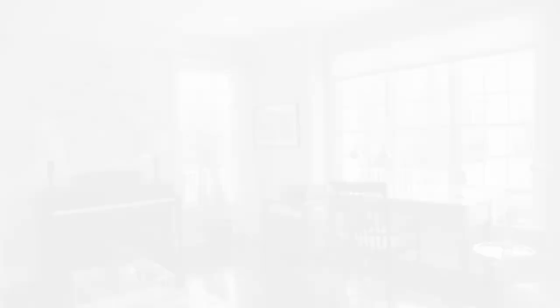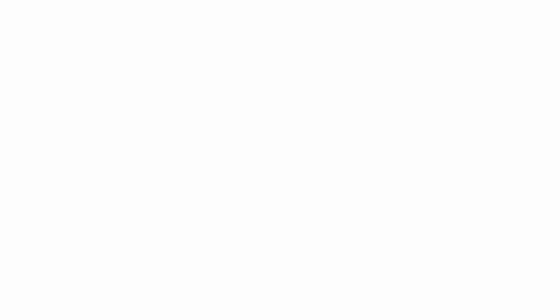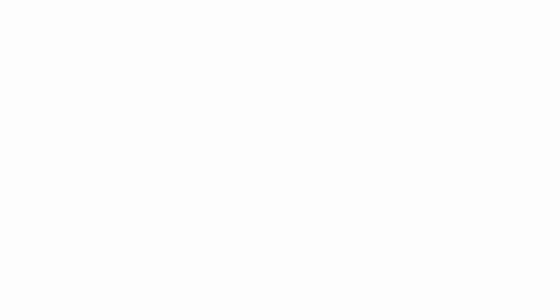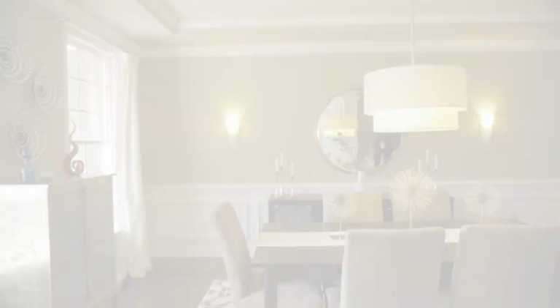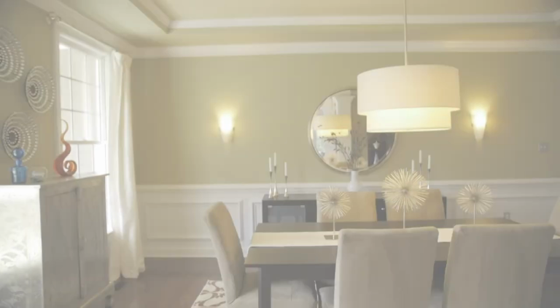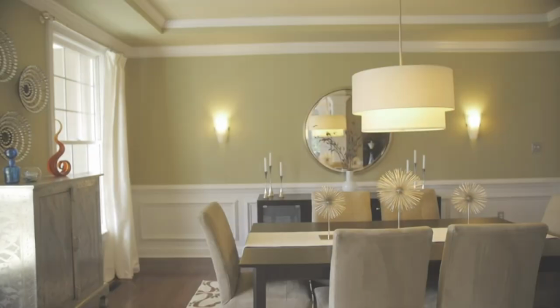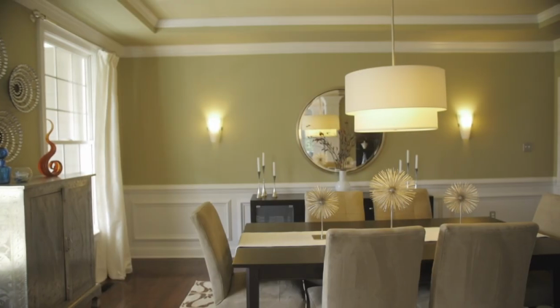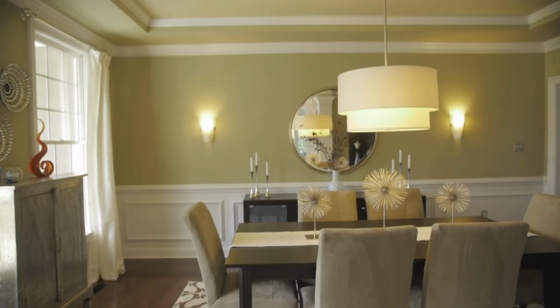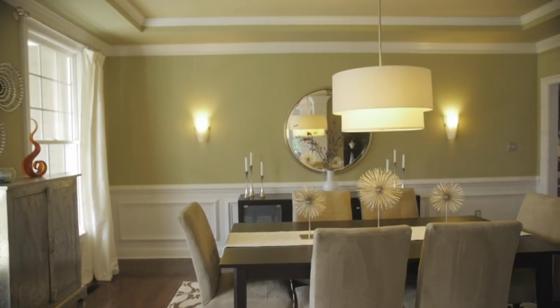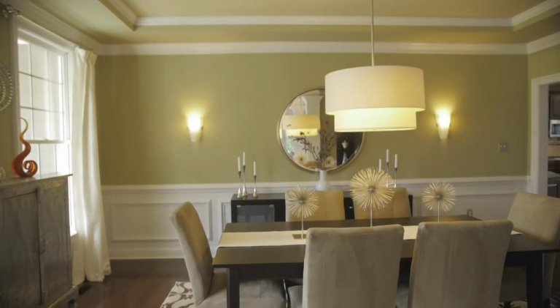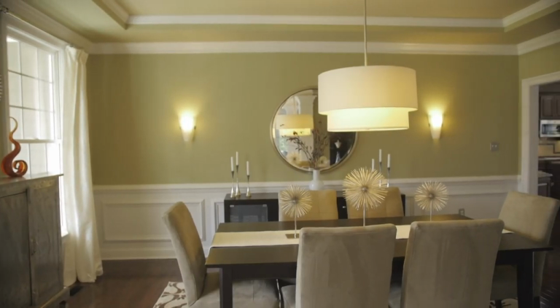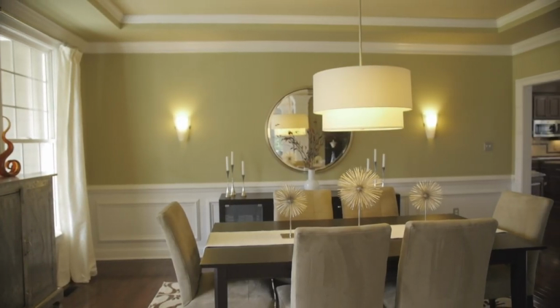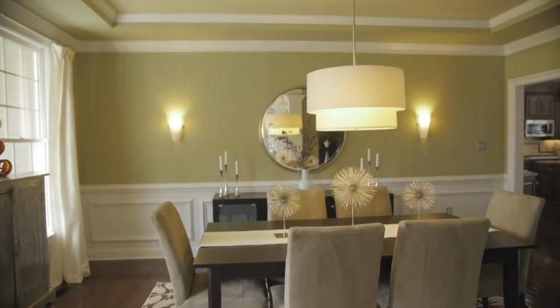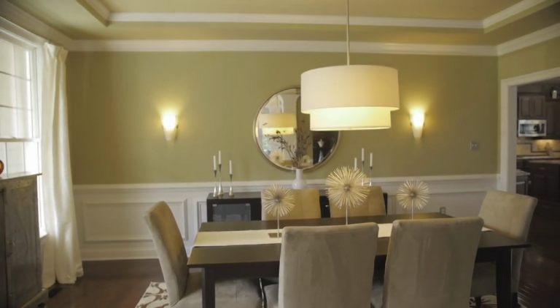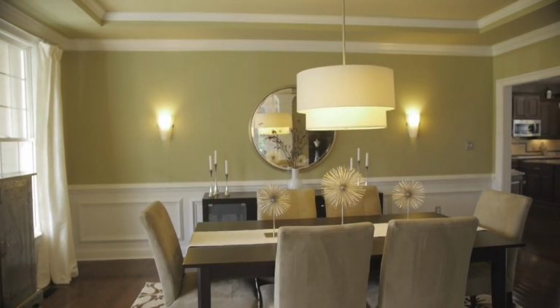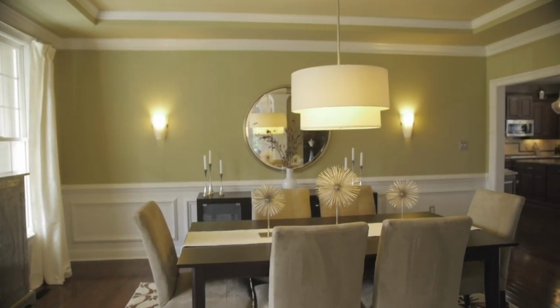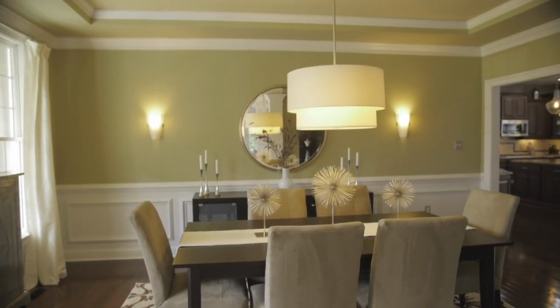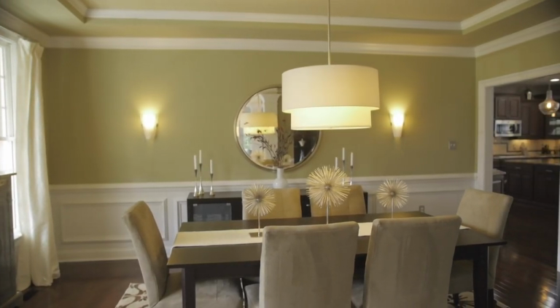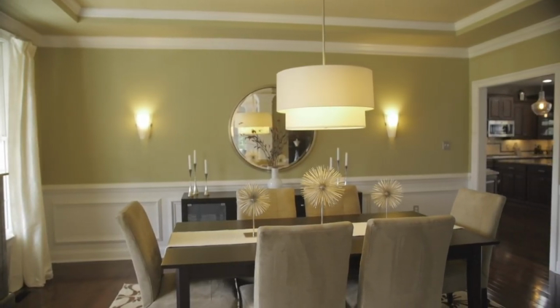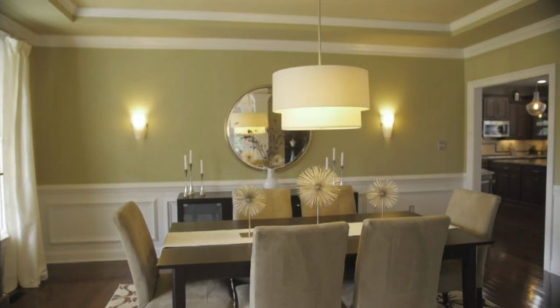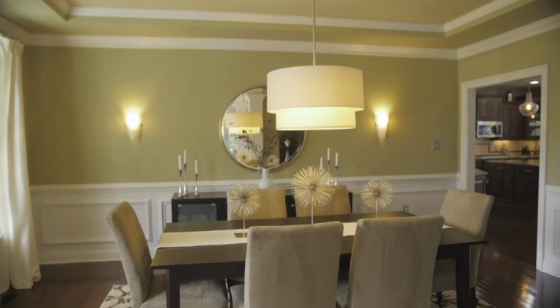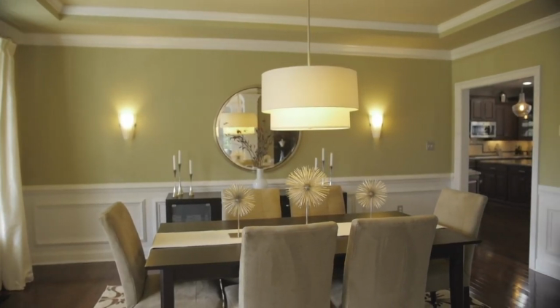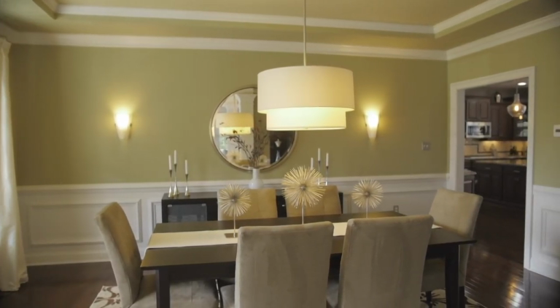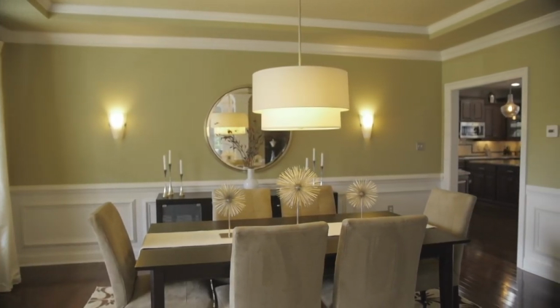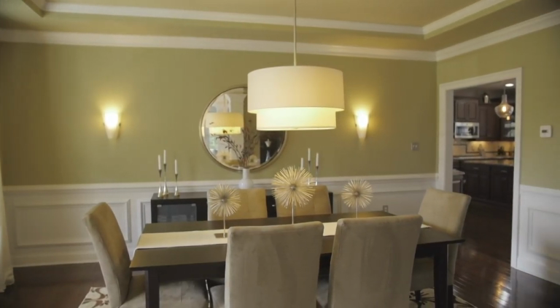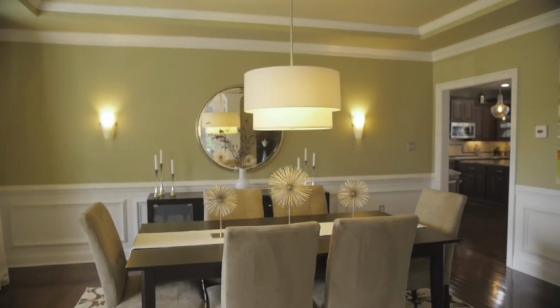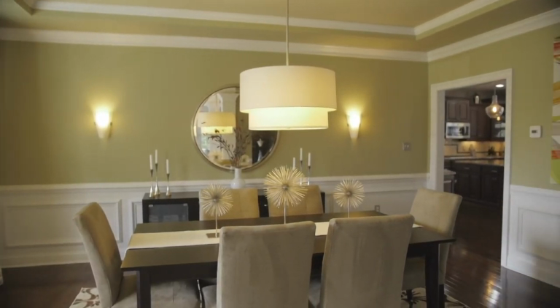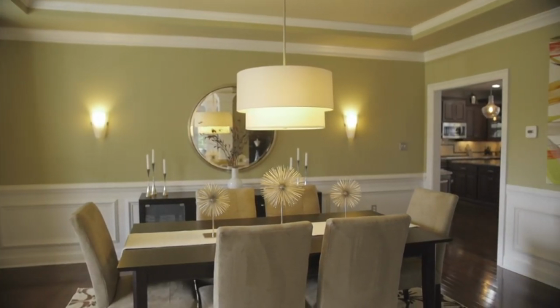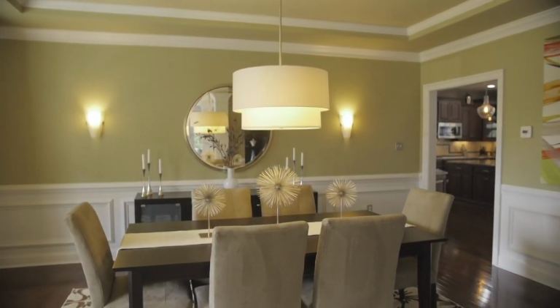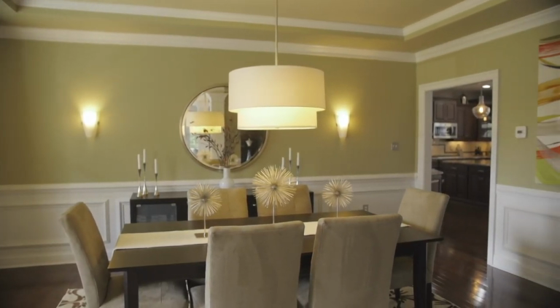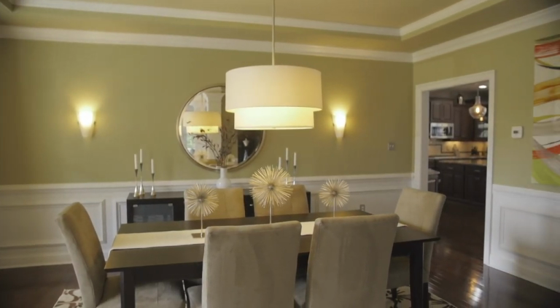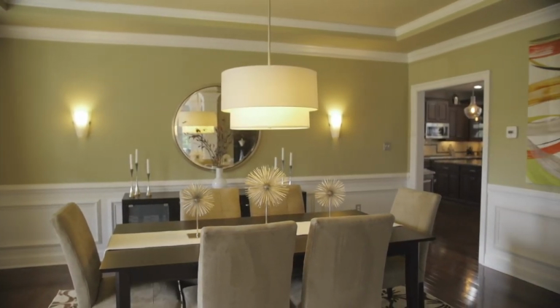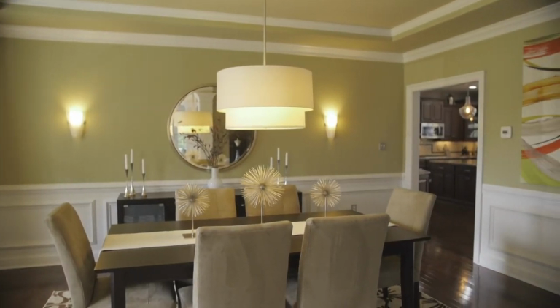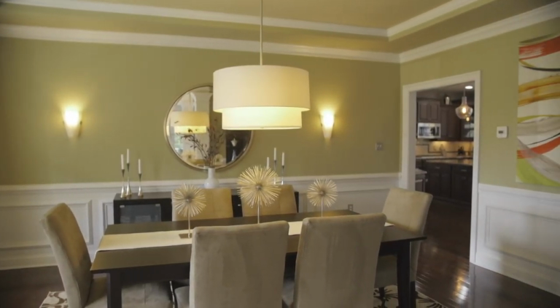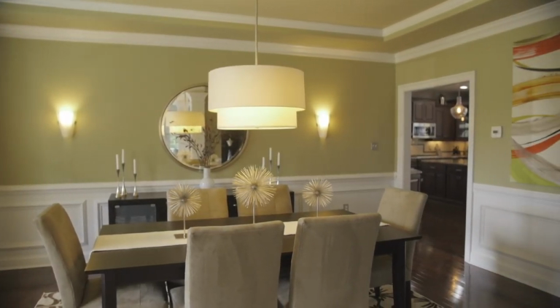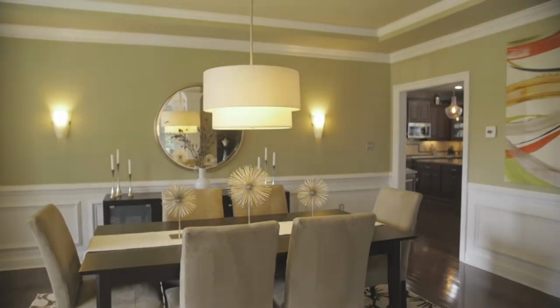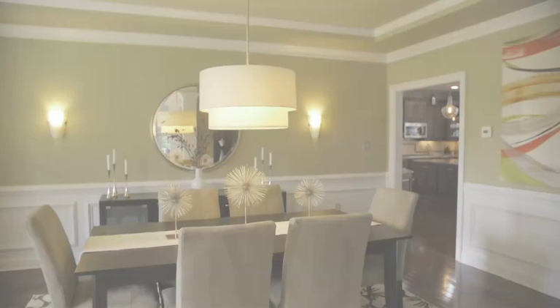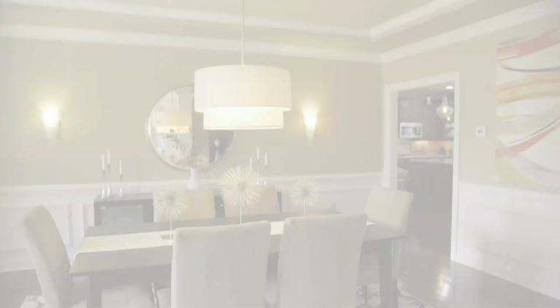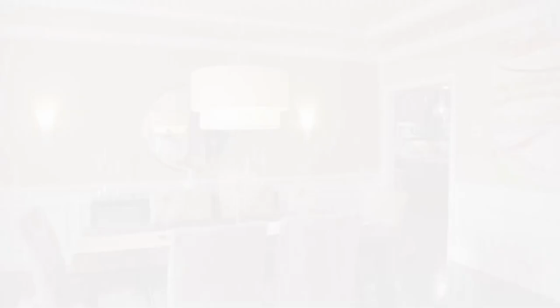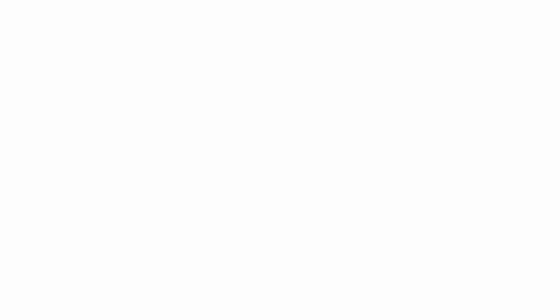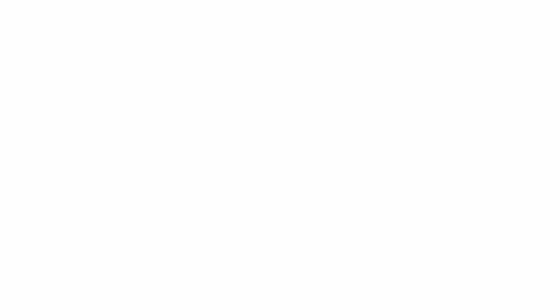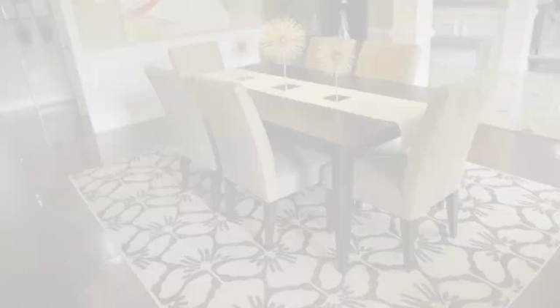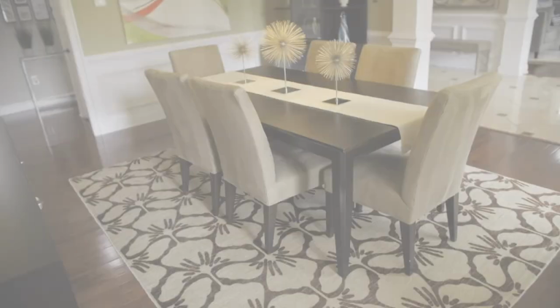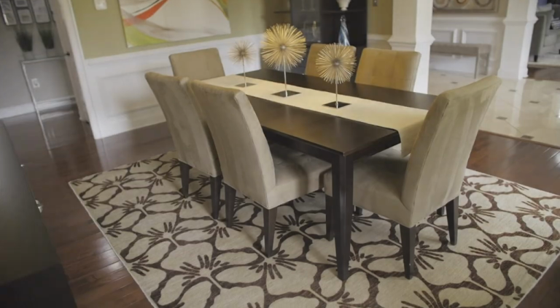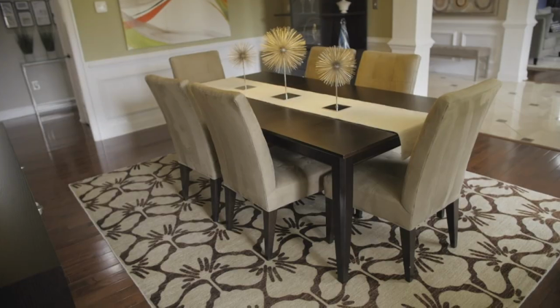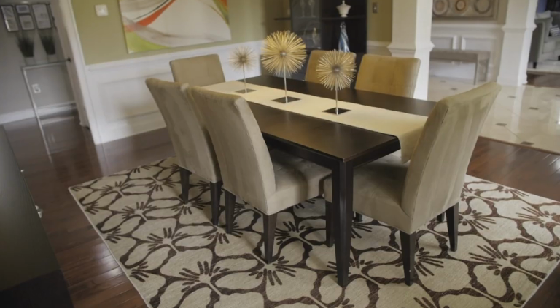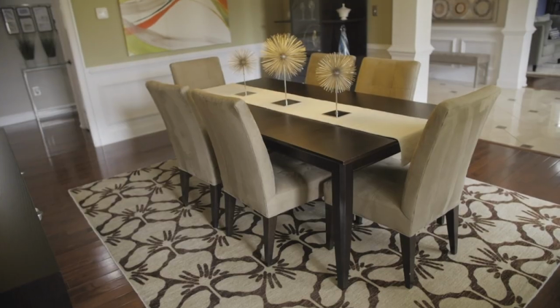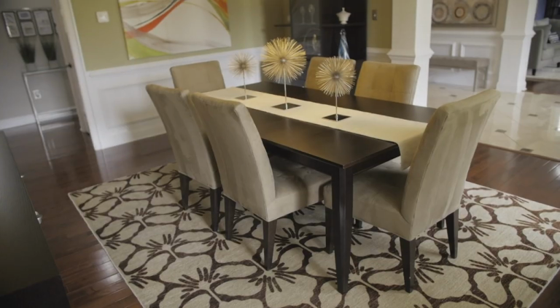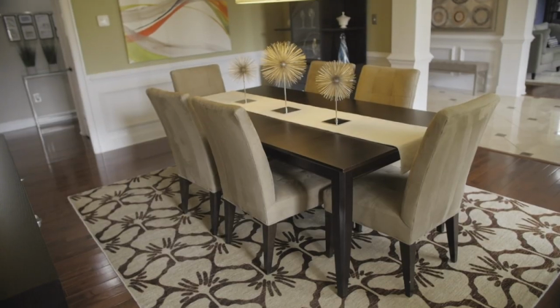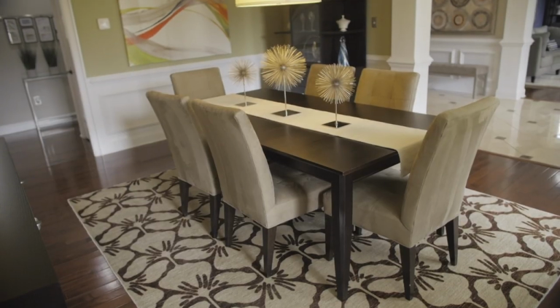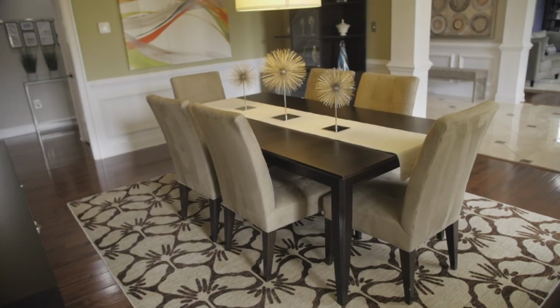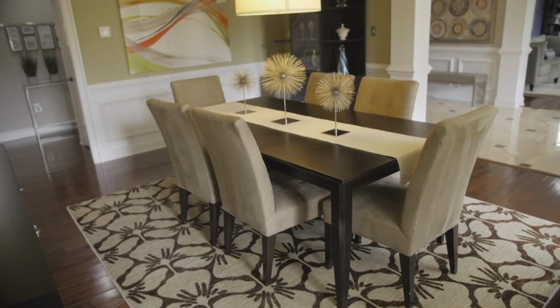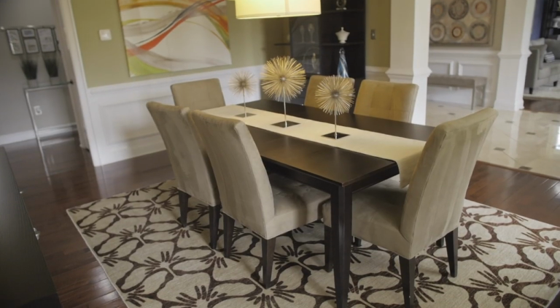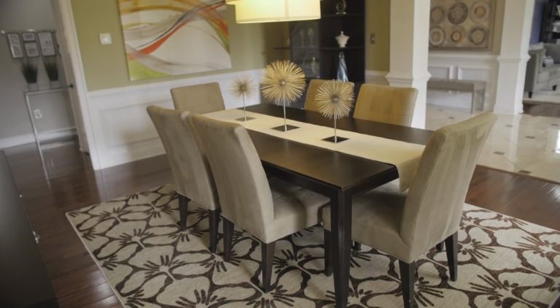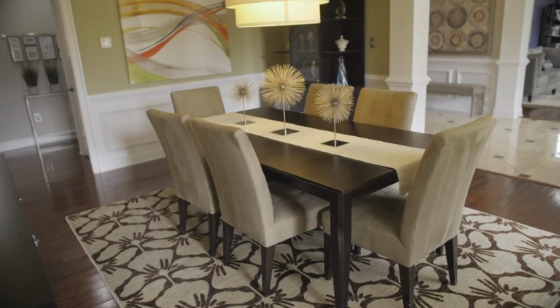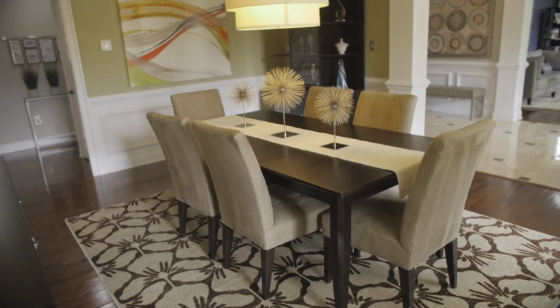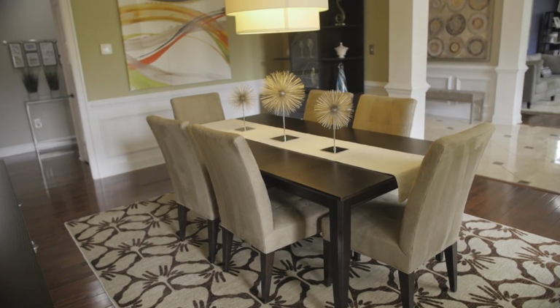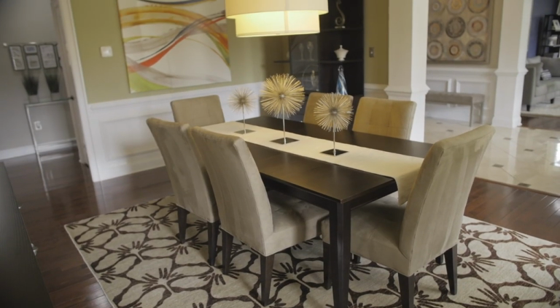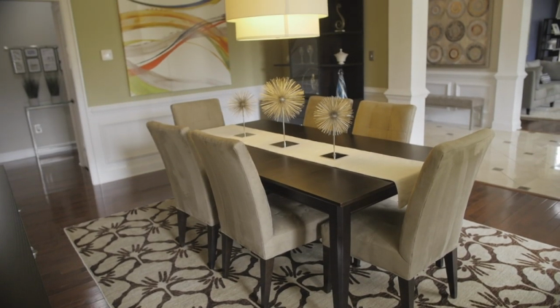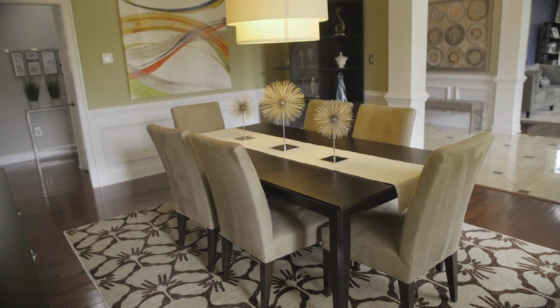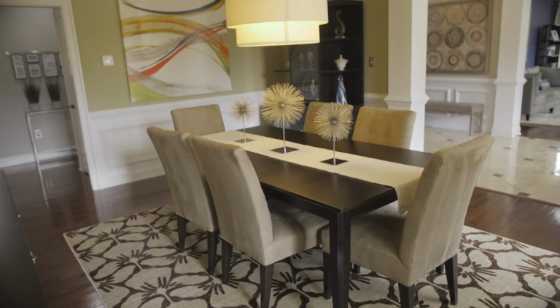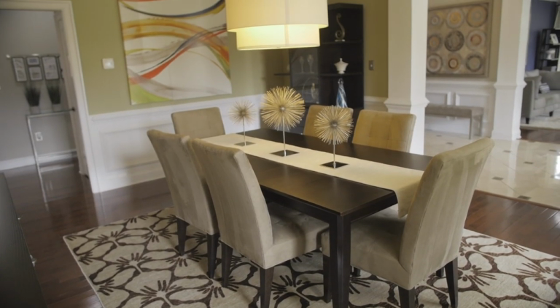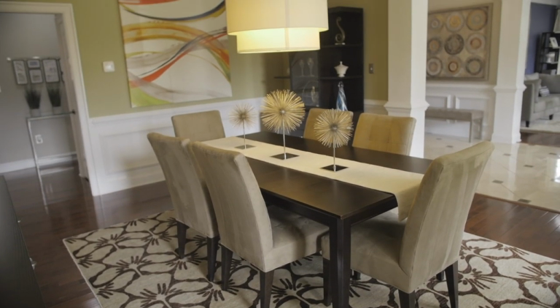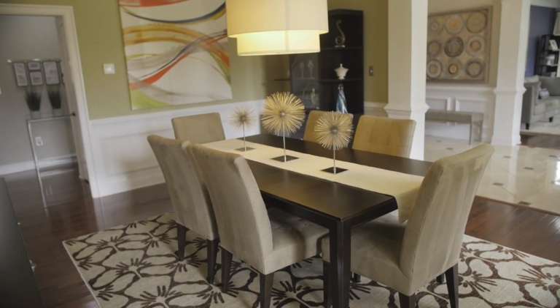The dining room is modern and elegant and features hardwood floors, custom moldings, crown molding, picture molding, and a tray ceiling.